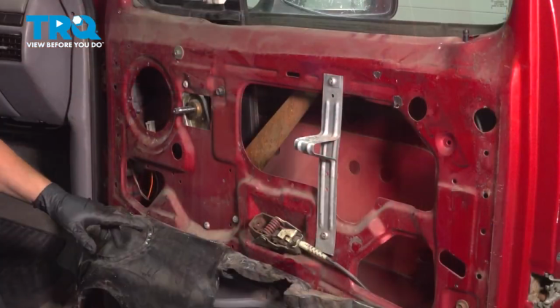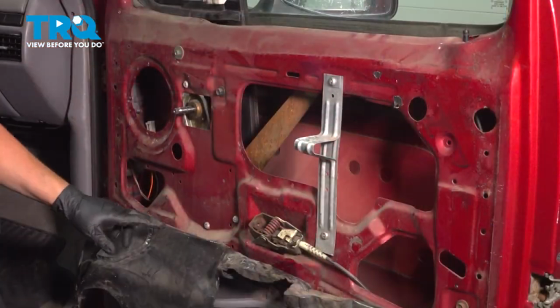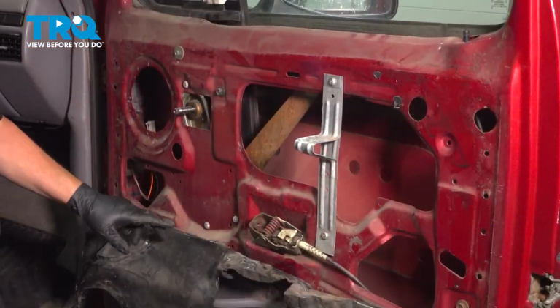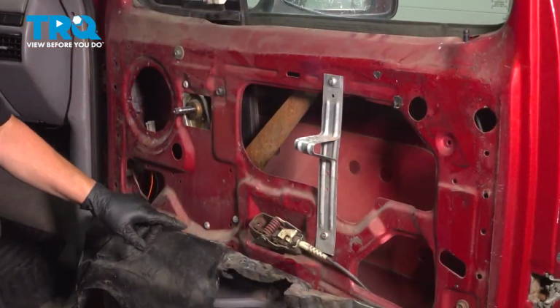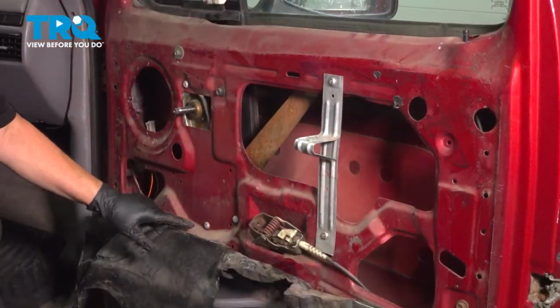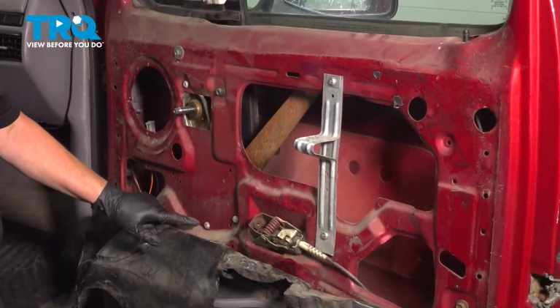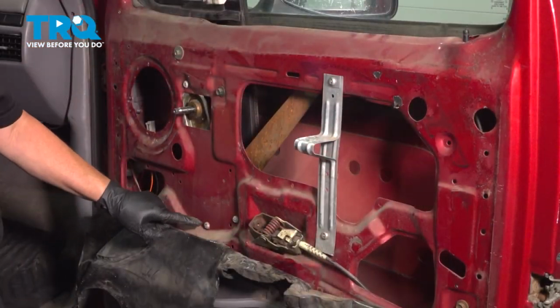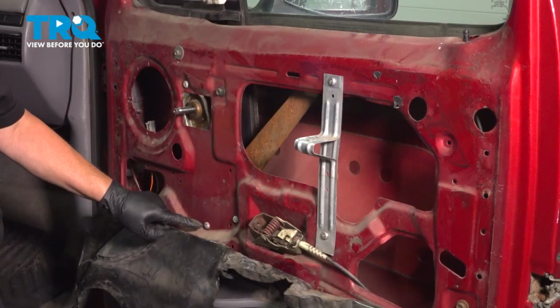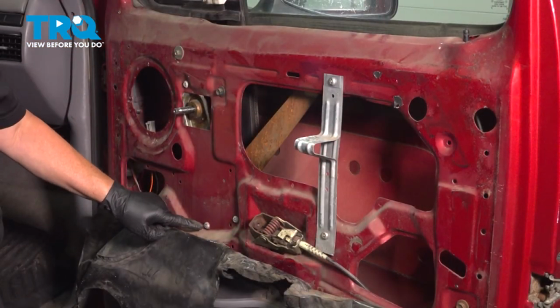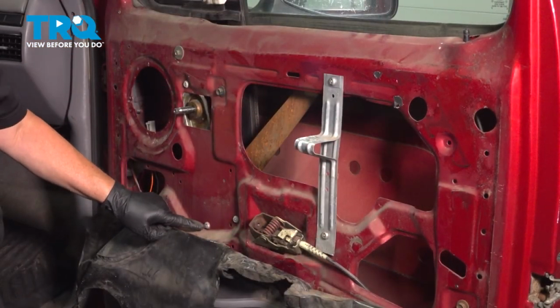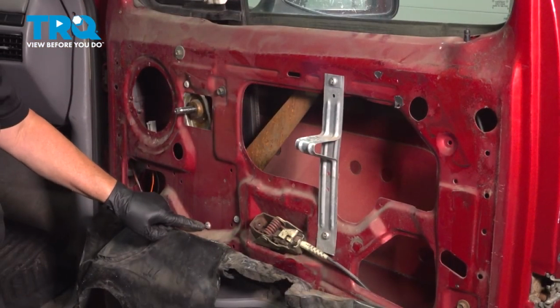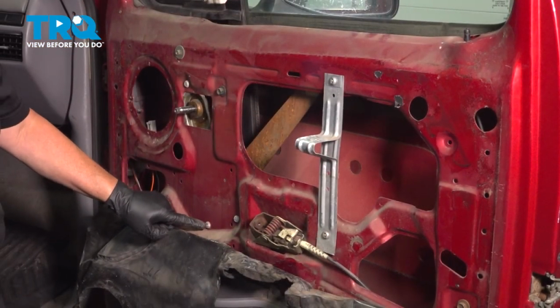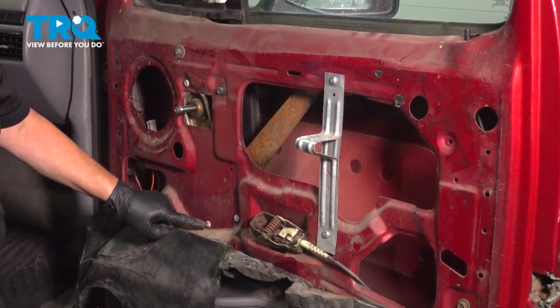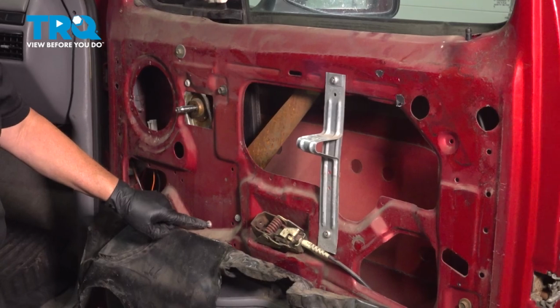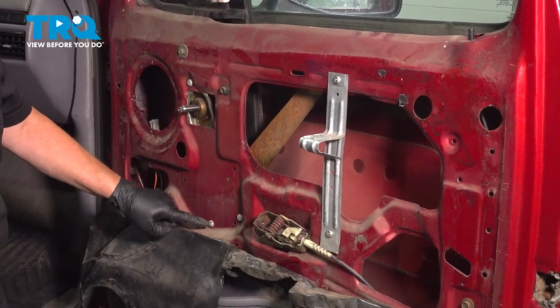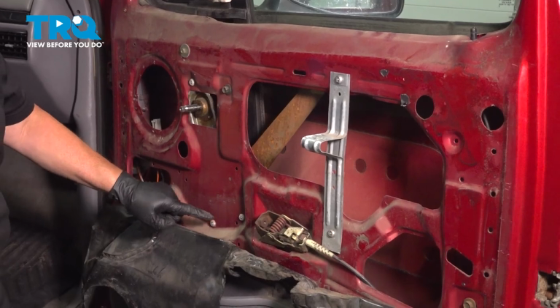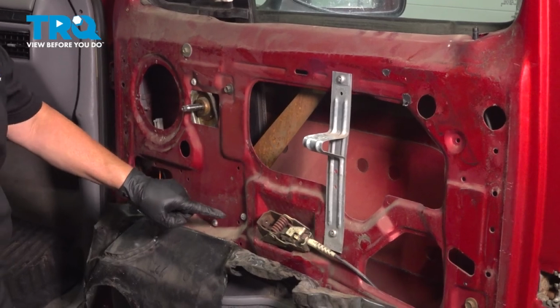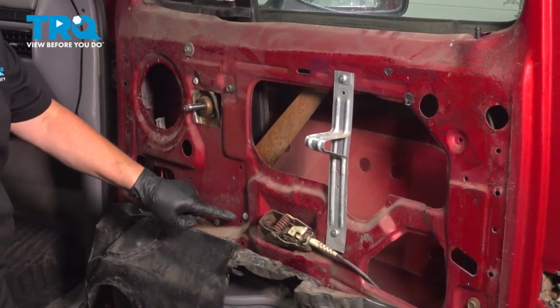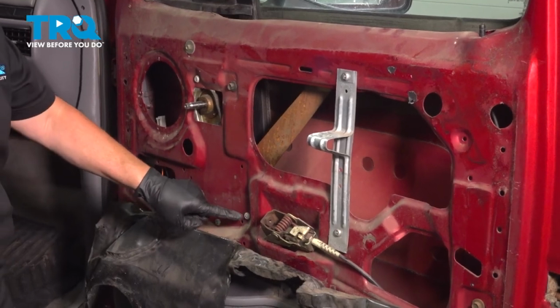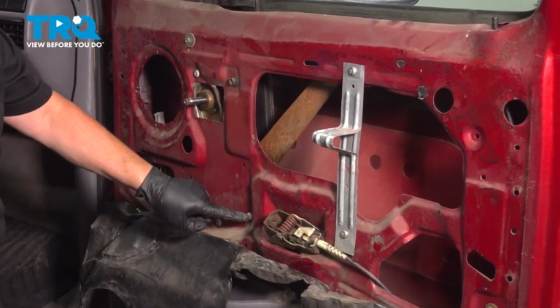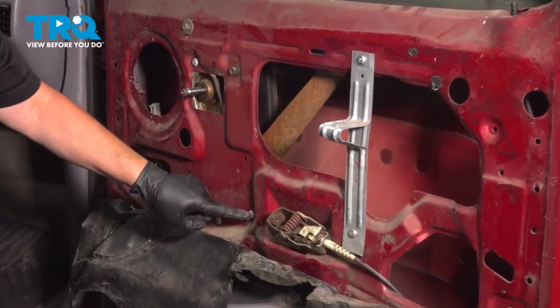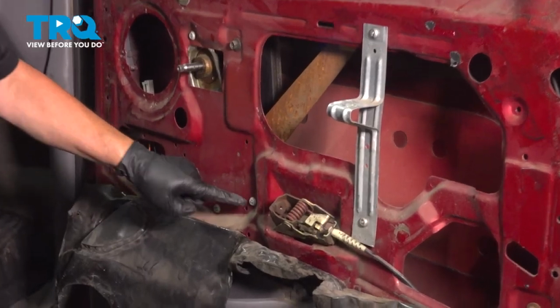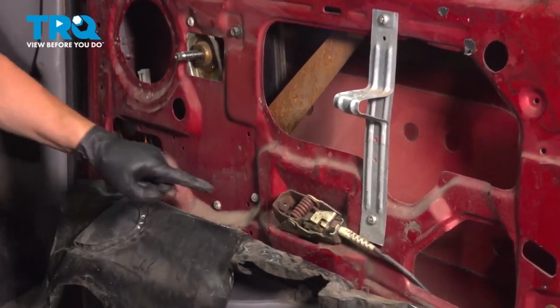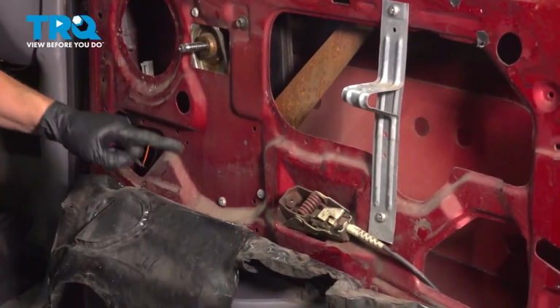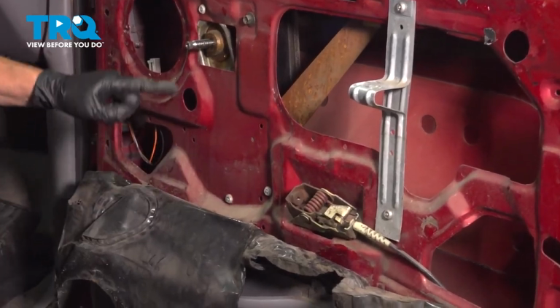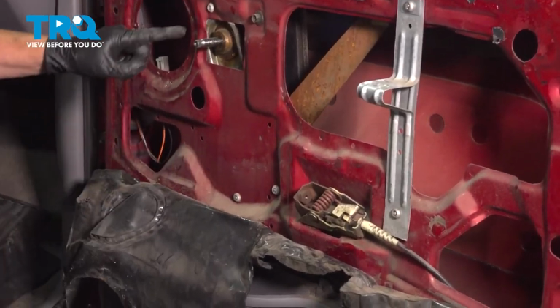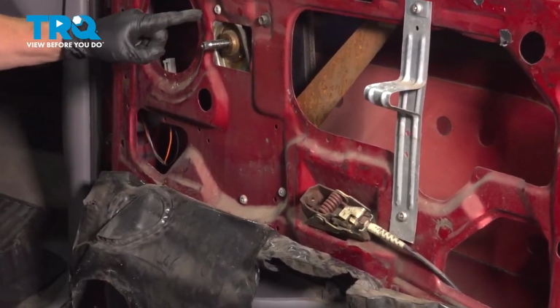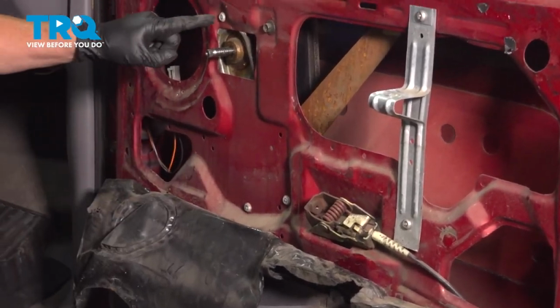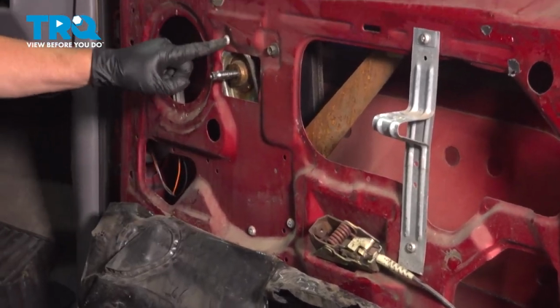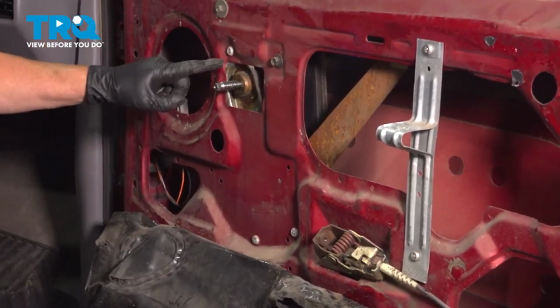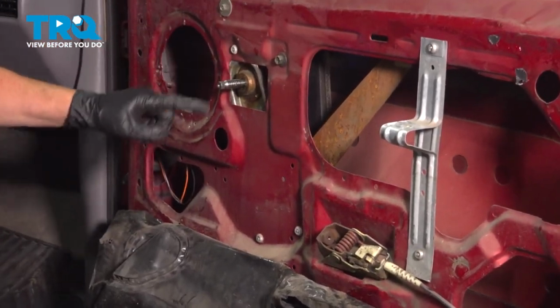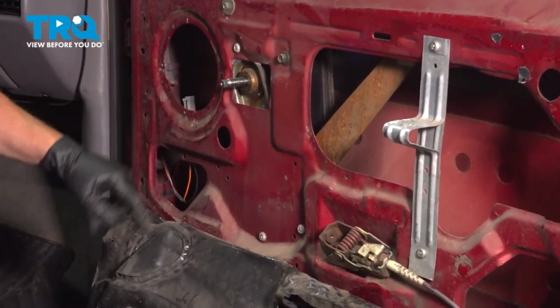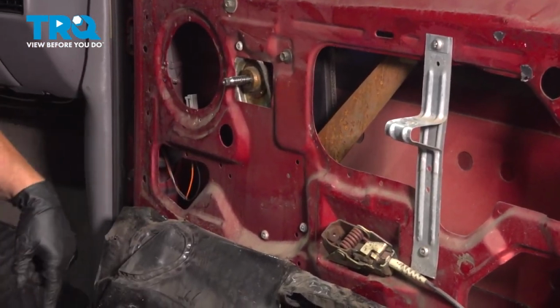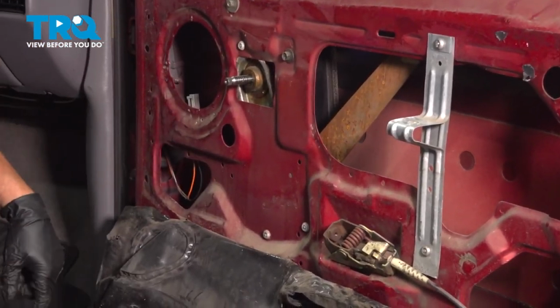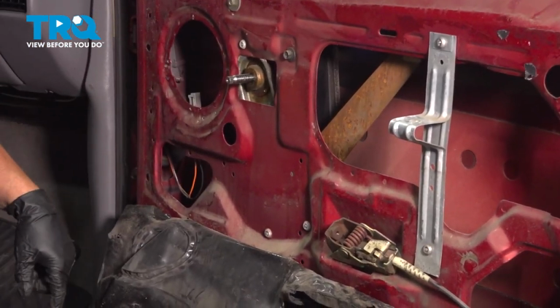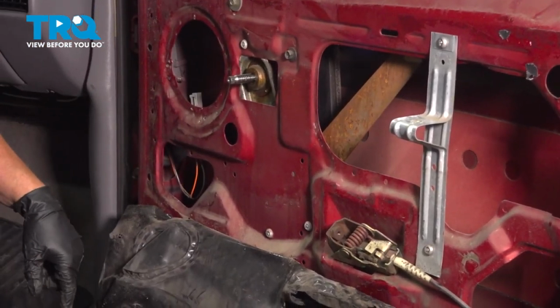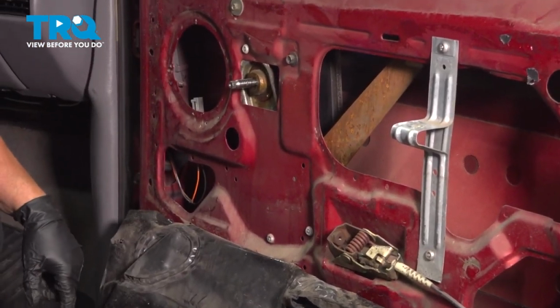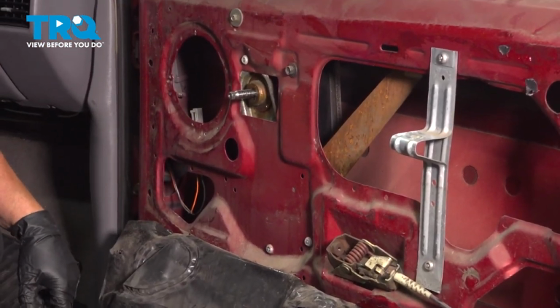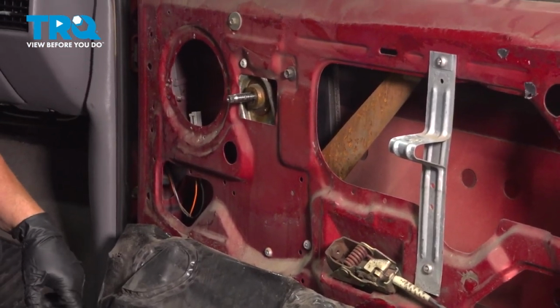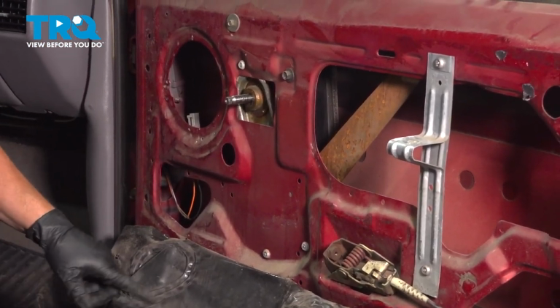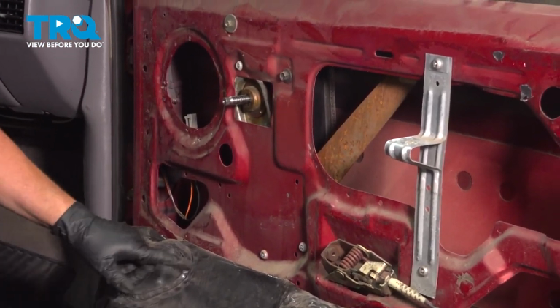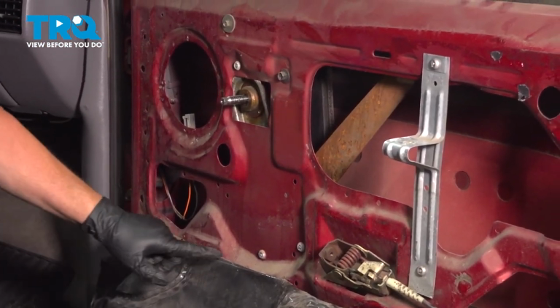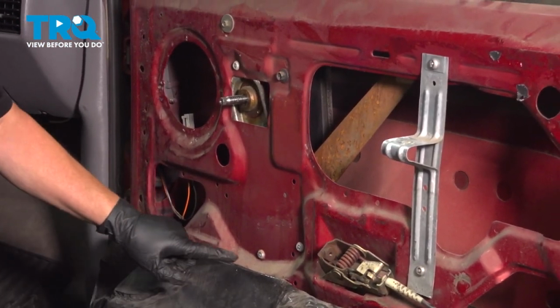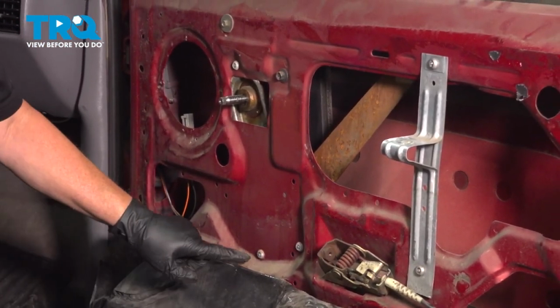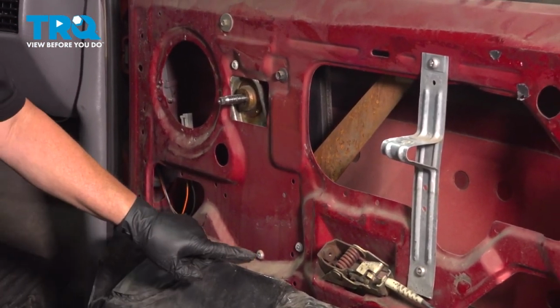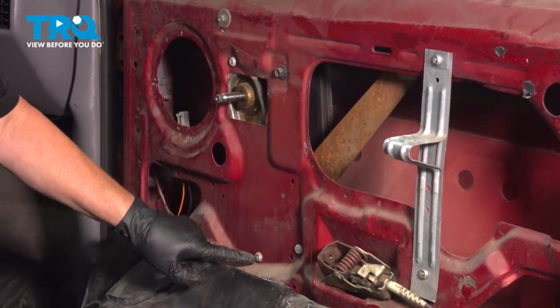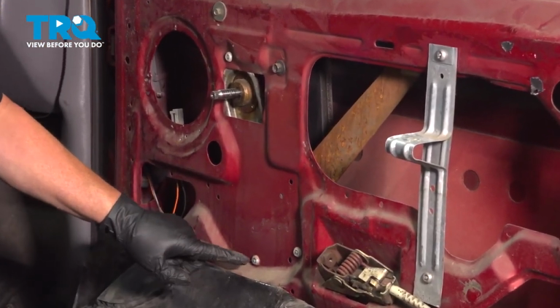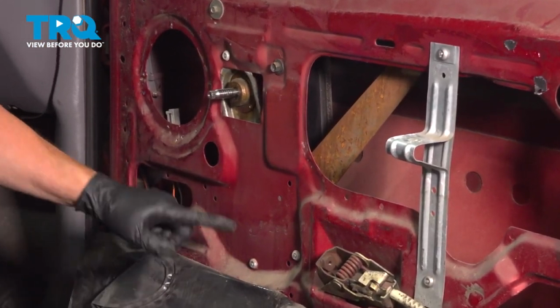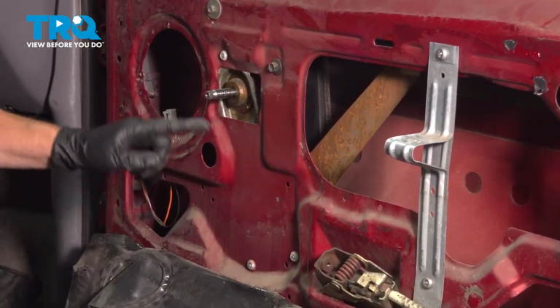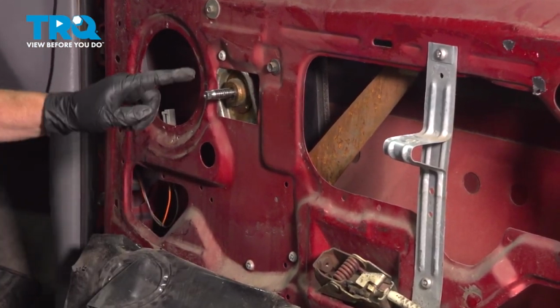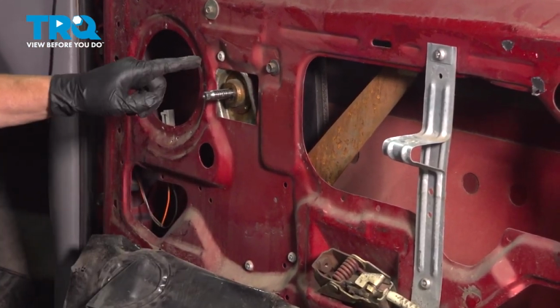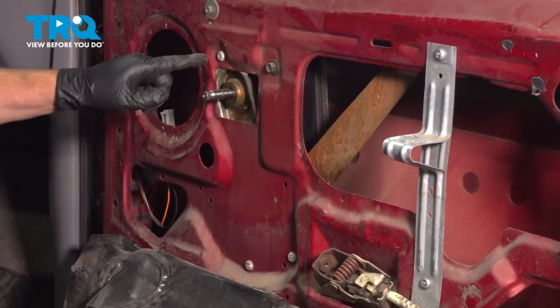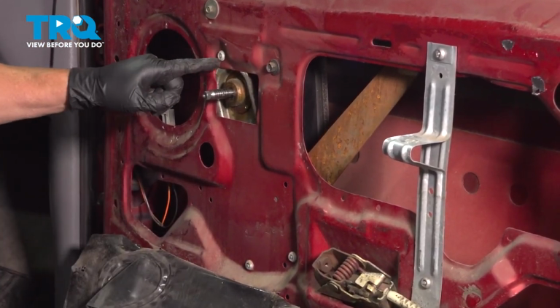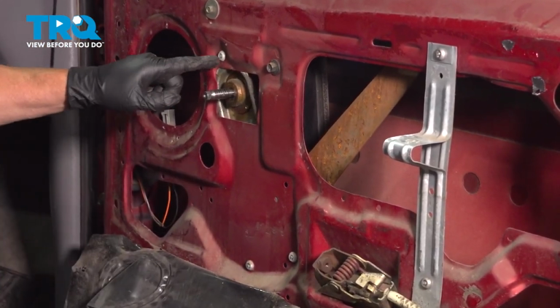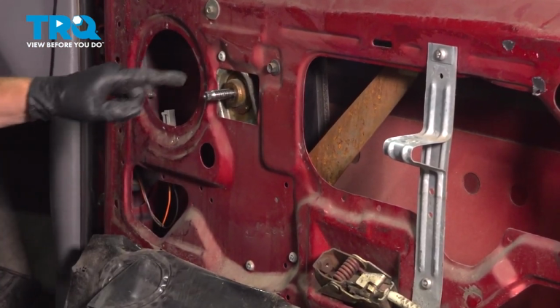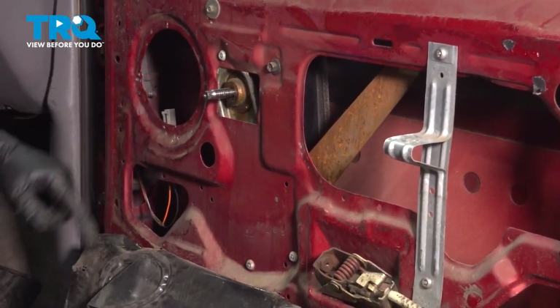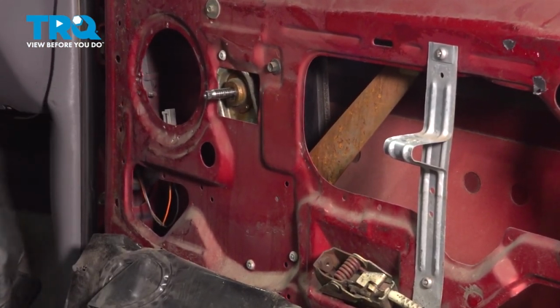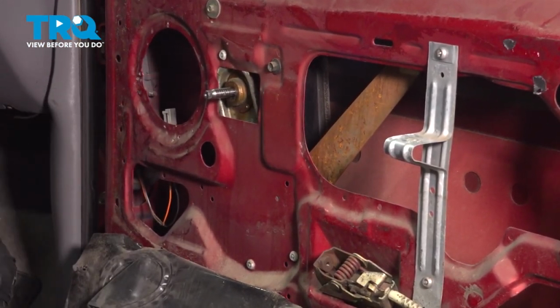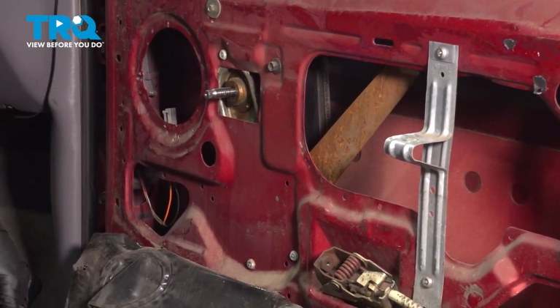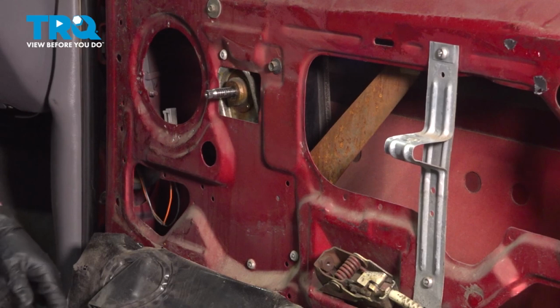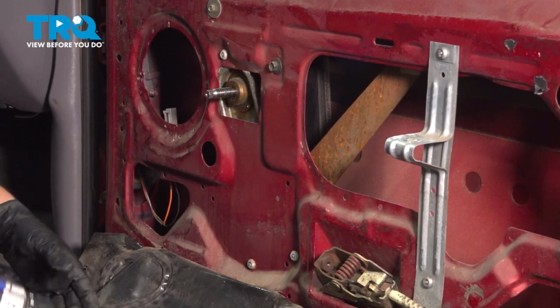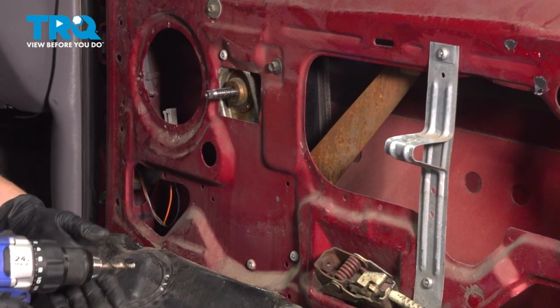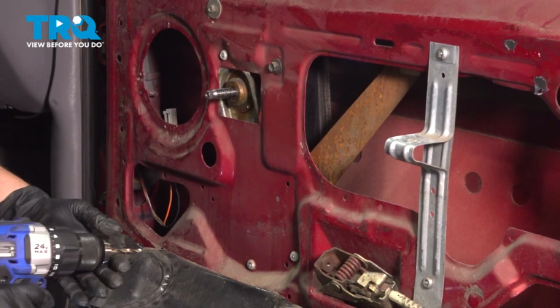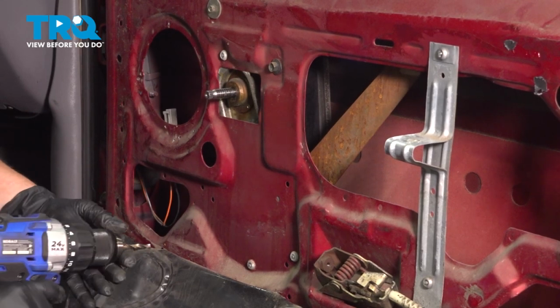So you need to drill out these three mounting rivets for the window regulator. I've got a drill and I'm going to start drilling them out.